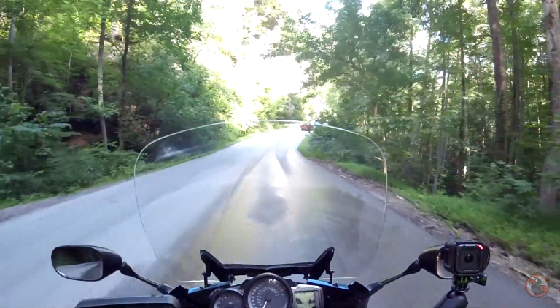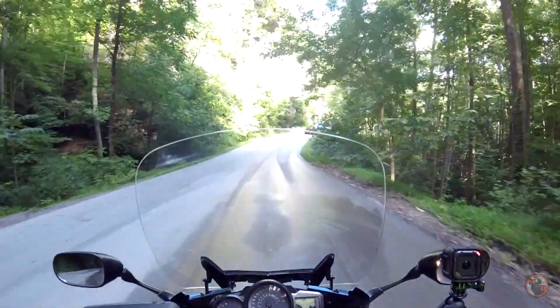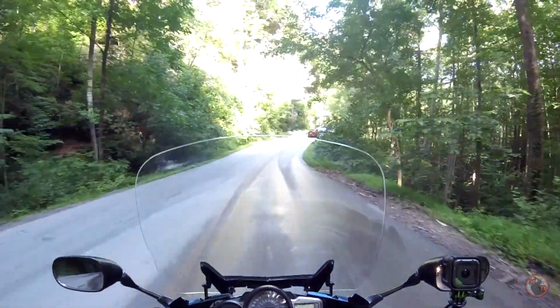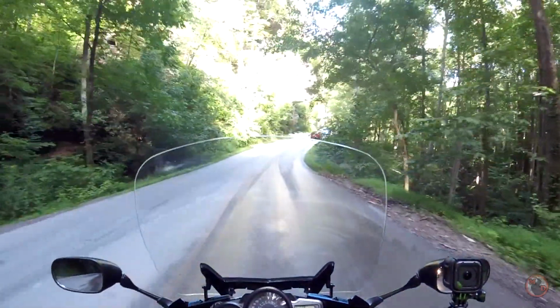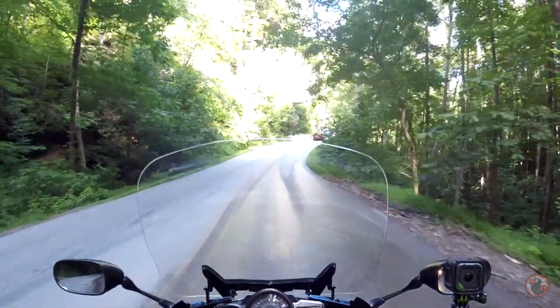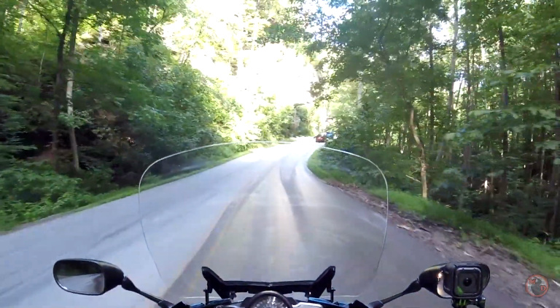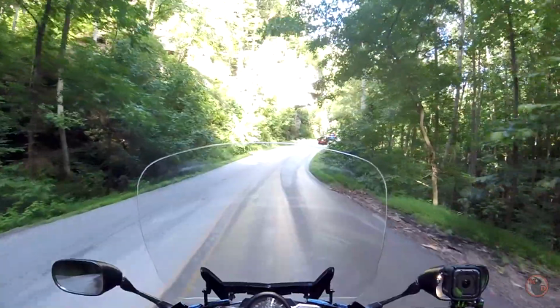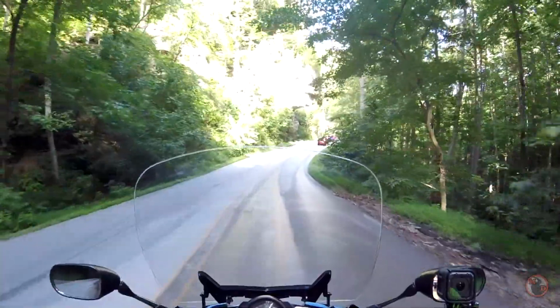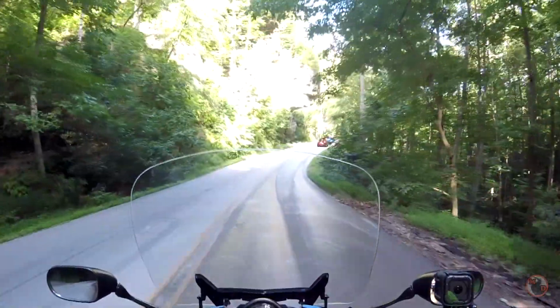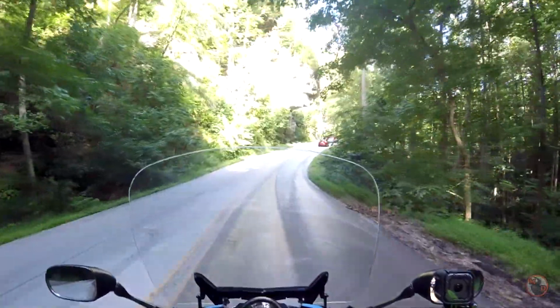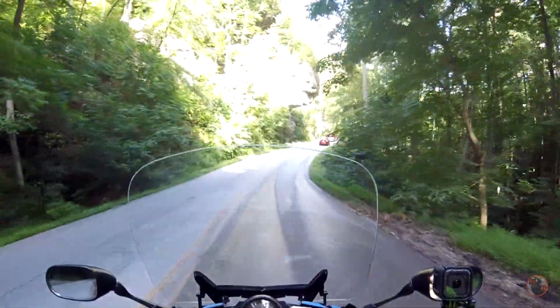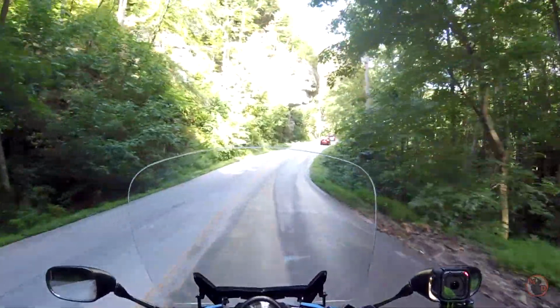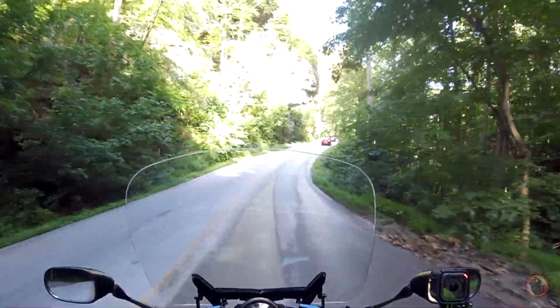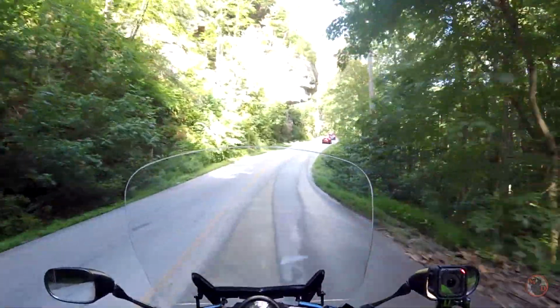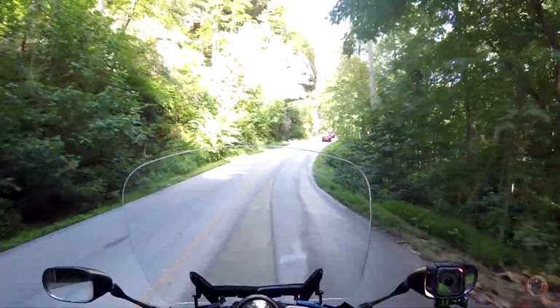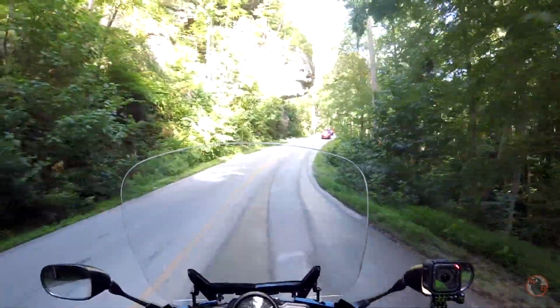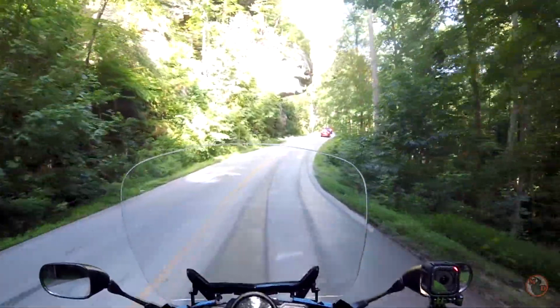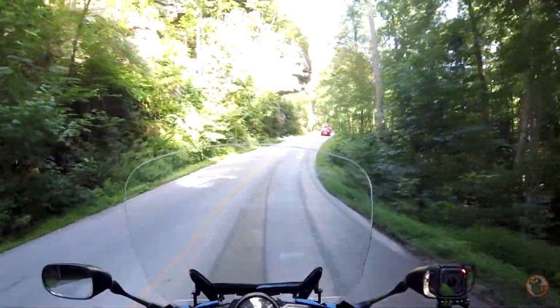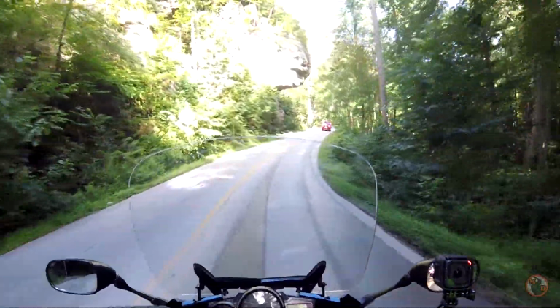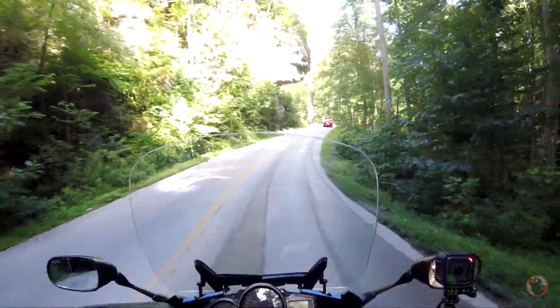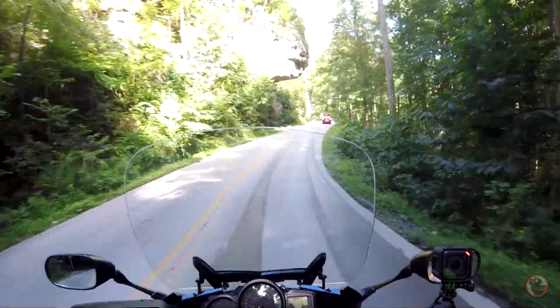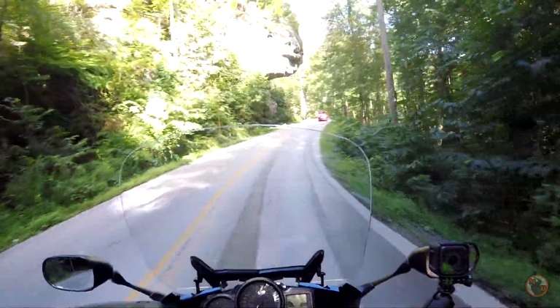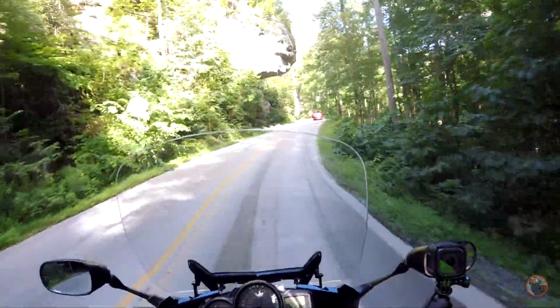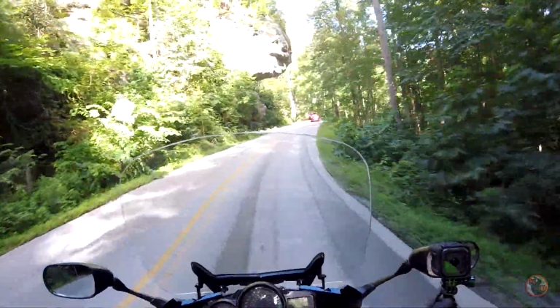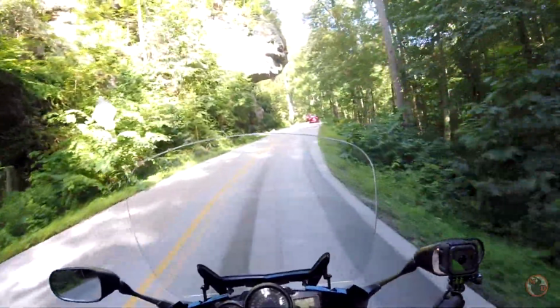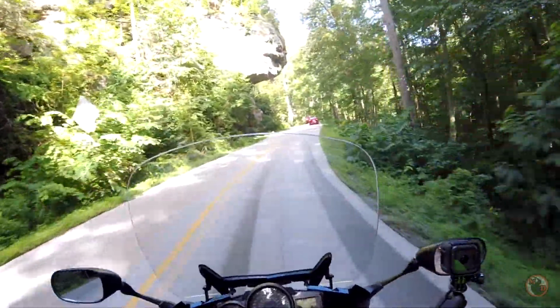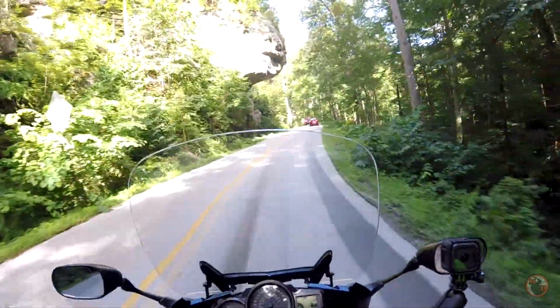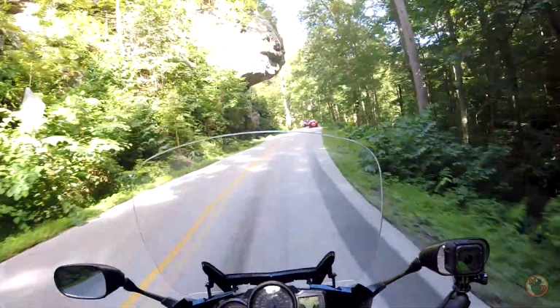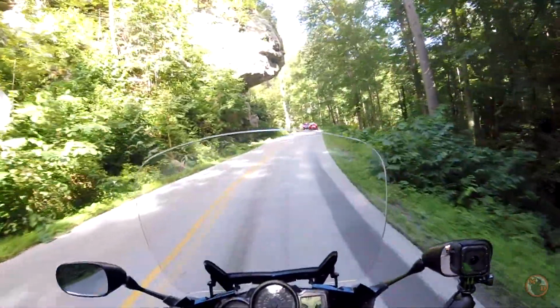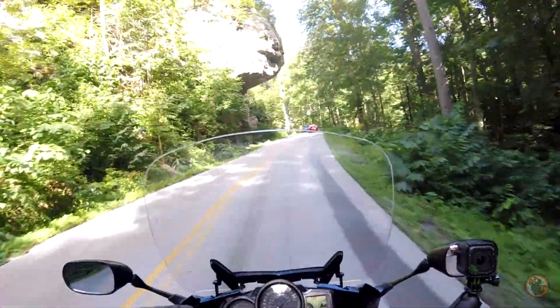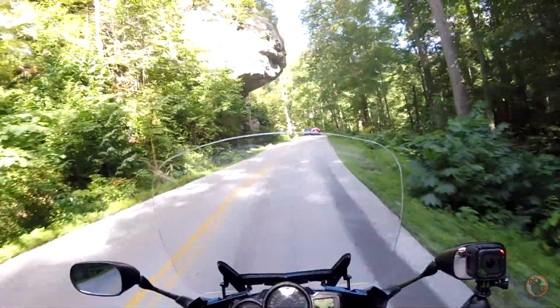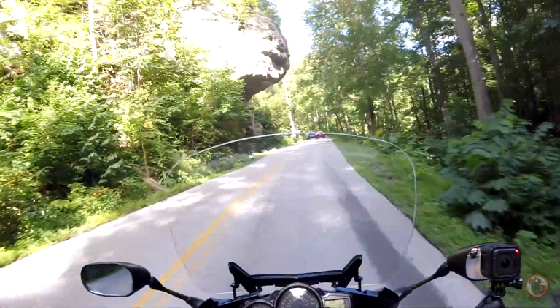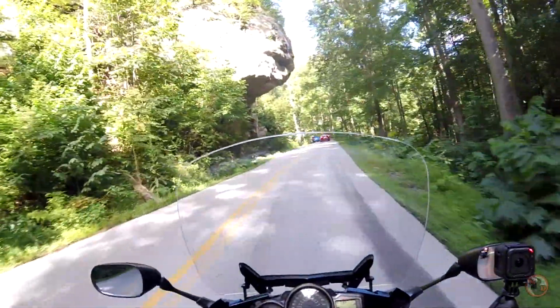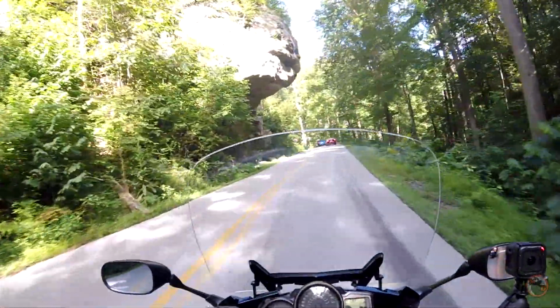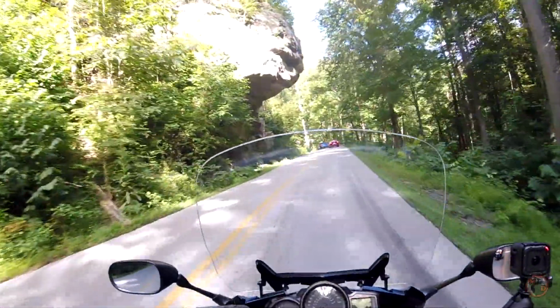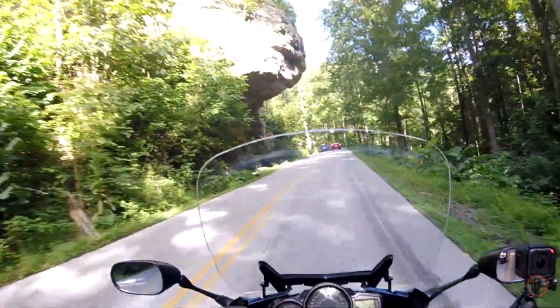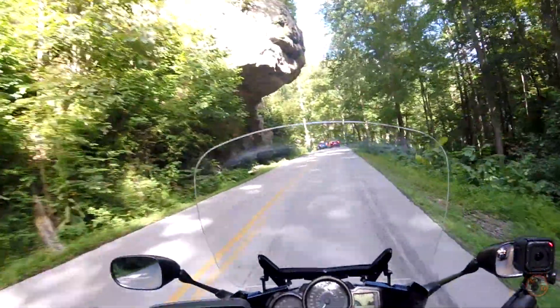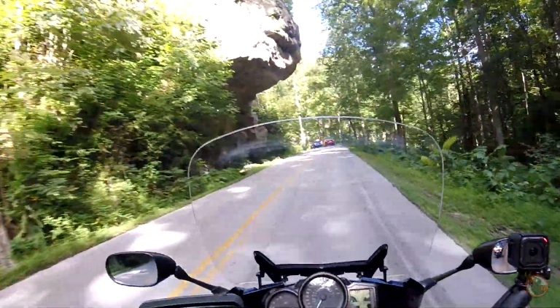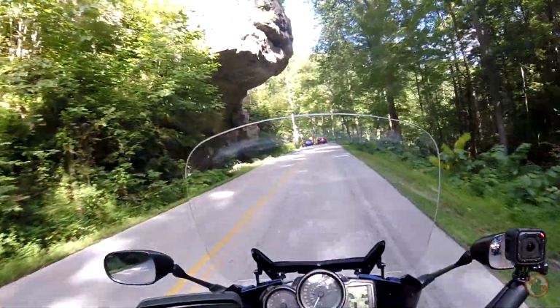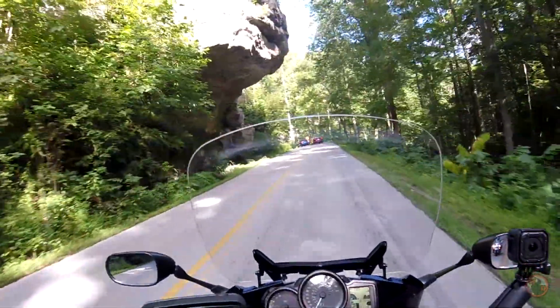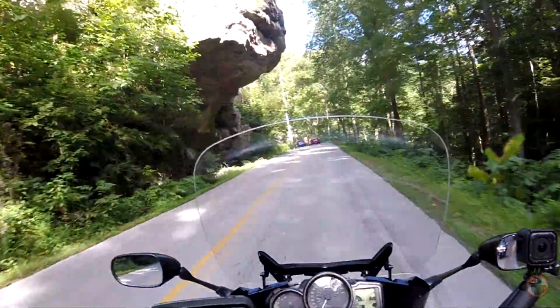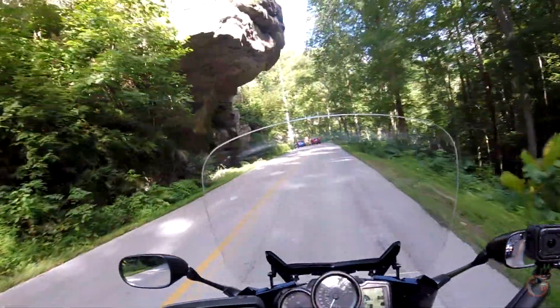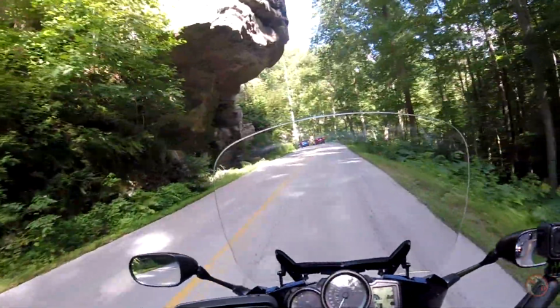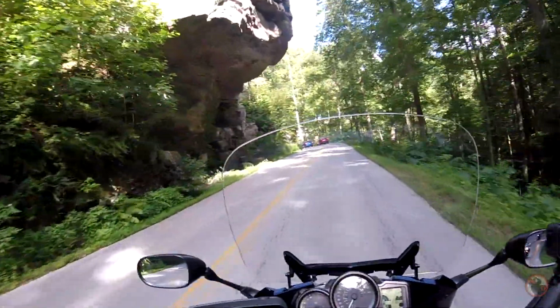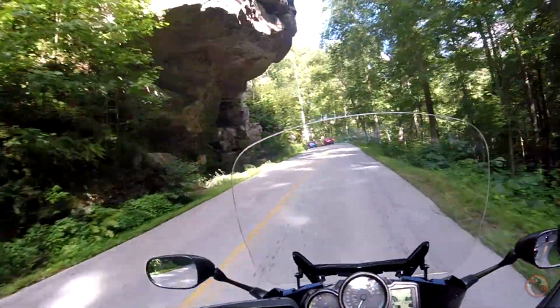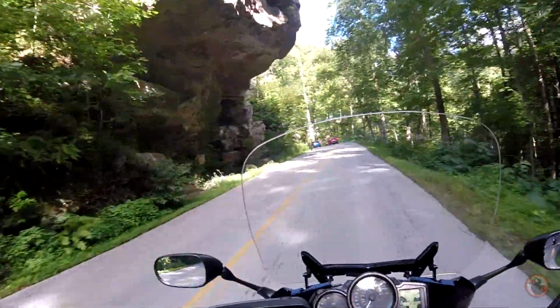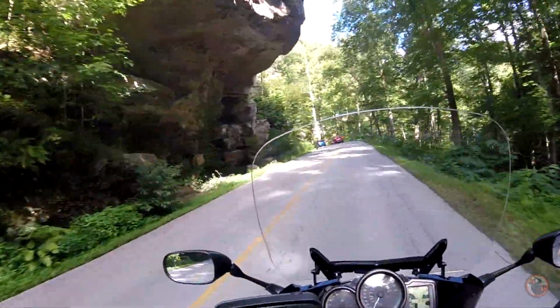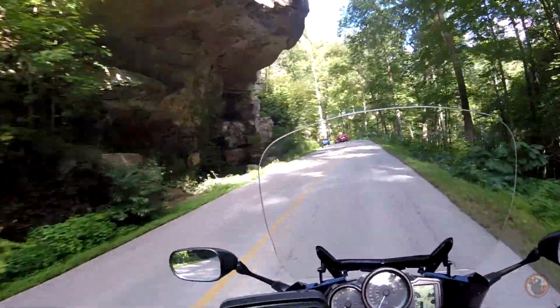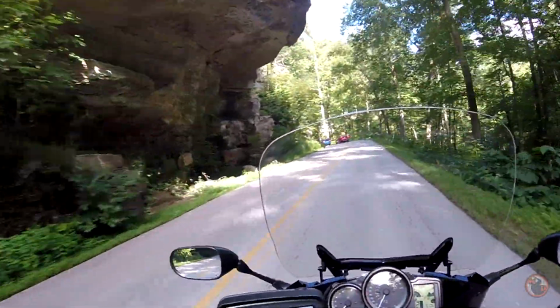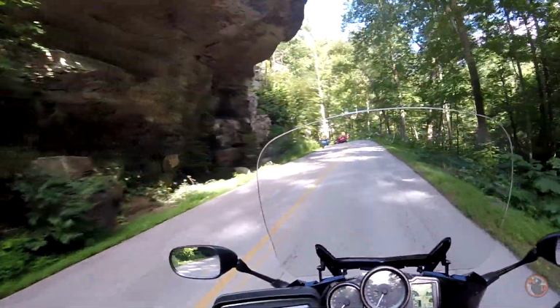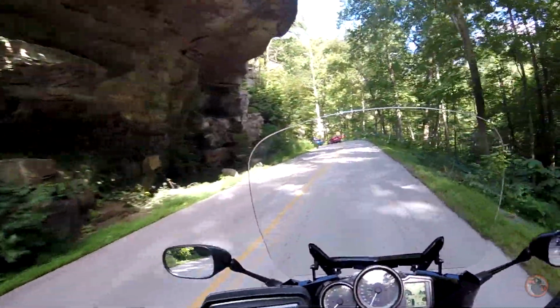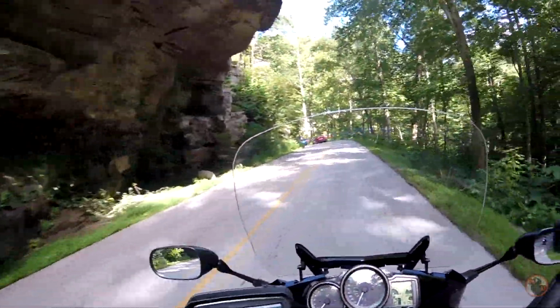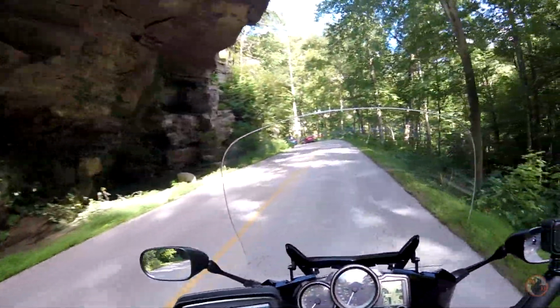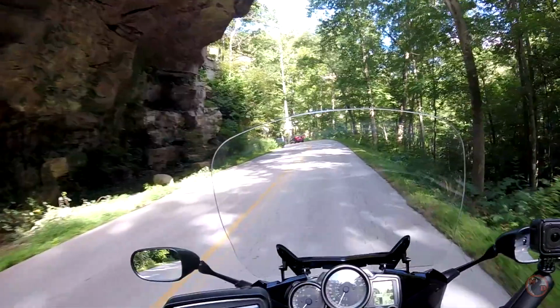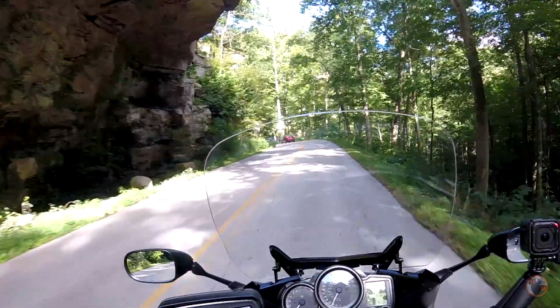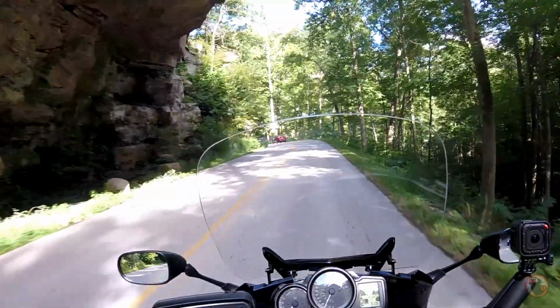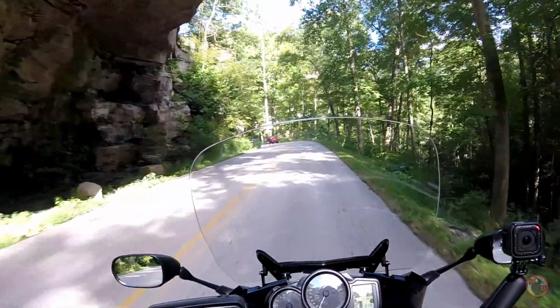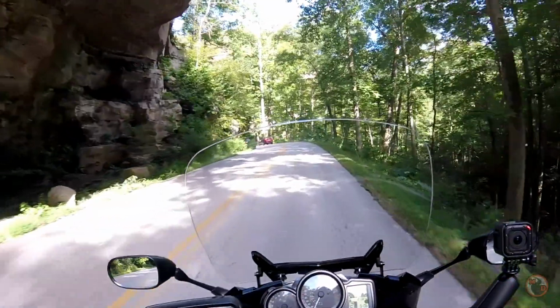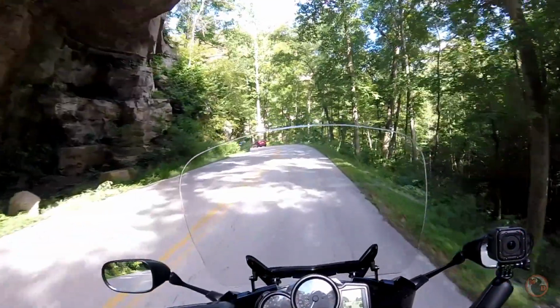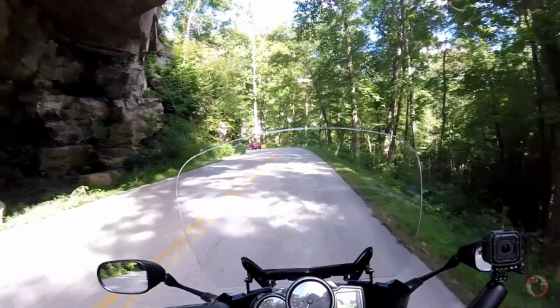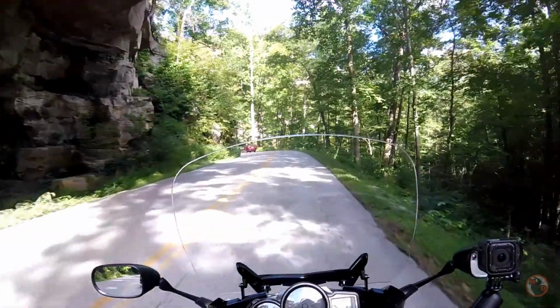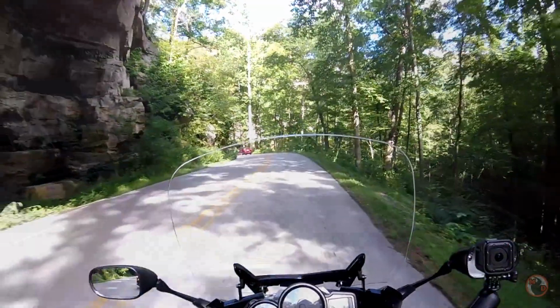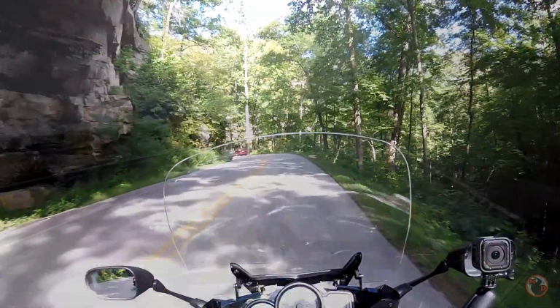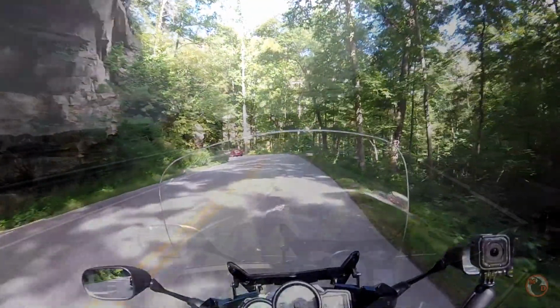That's cool. Man, that's a neat tunnel, you know? It's pretty cool. And the story behind it.